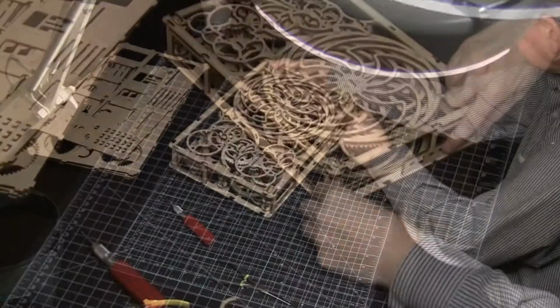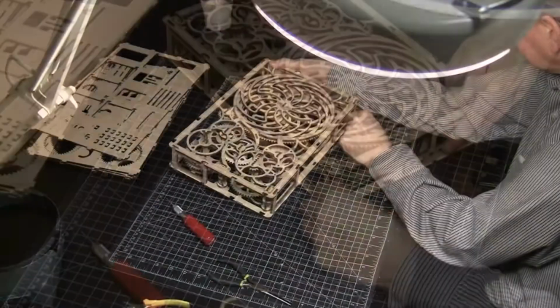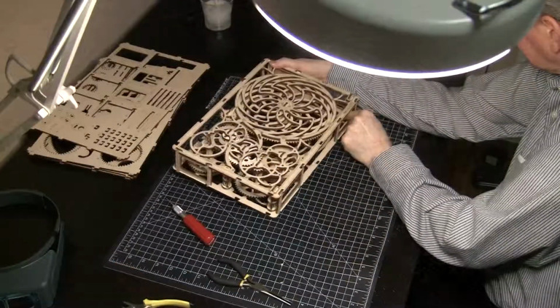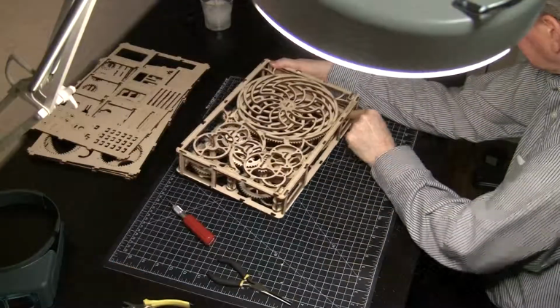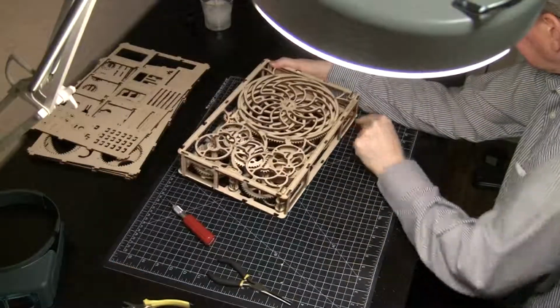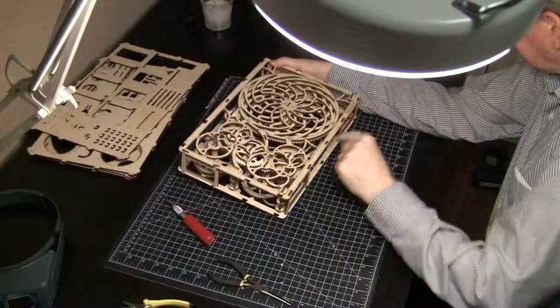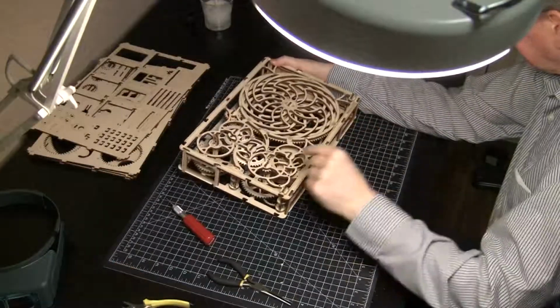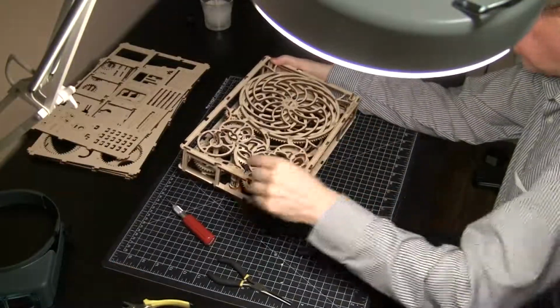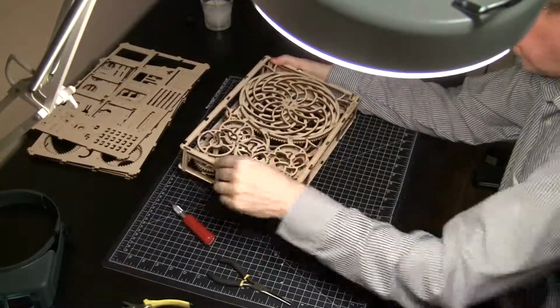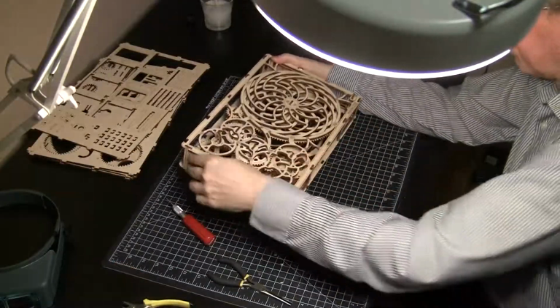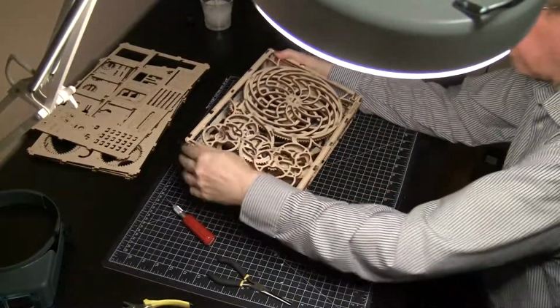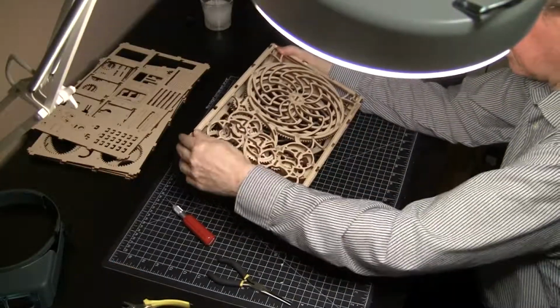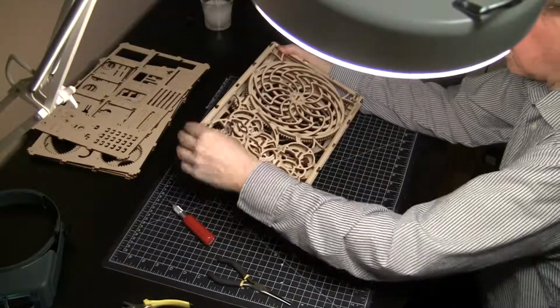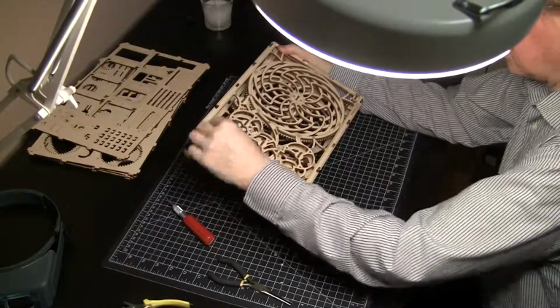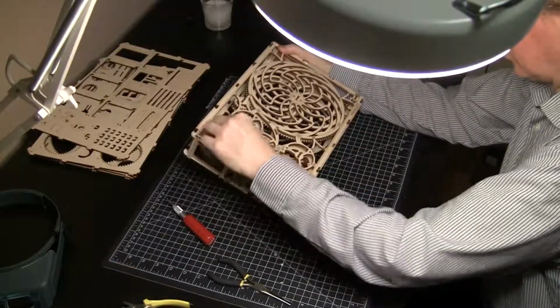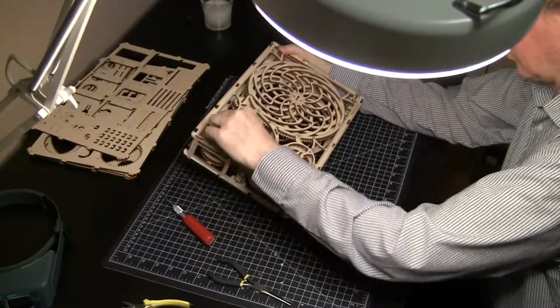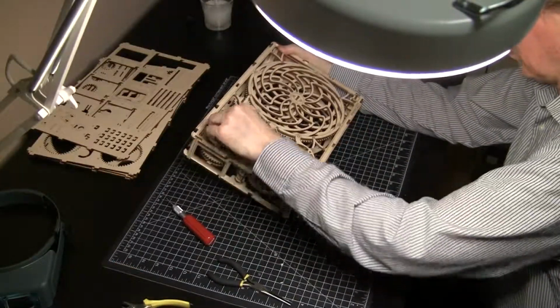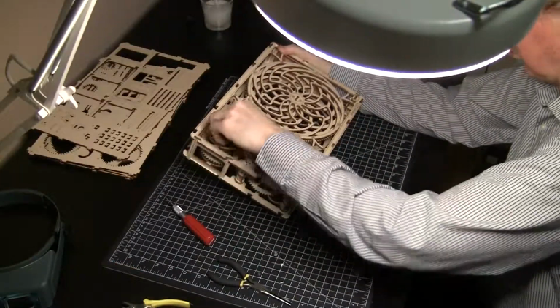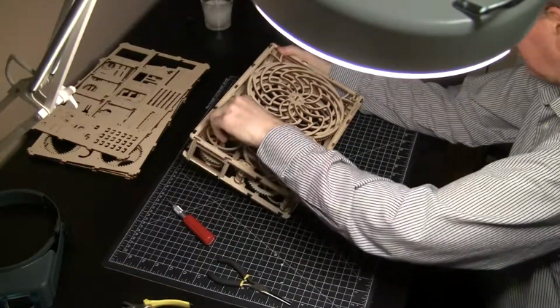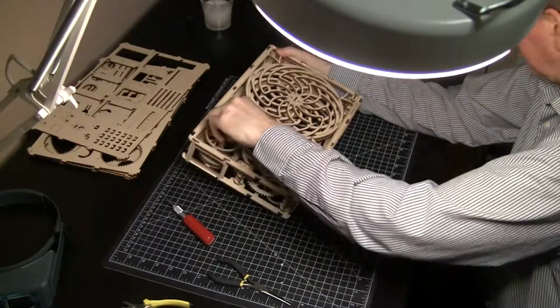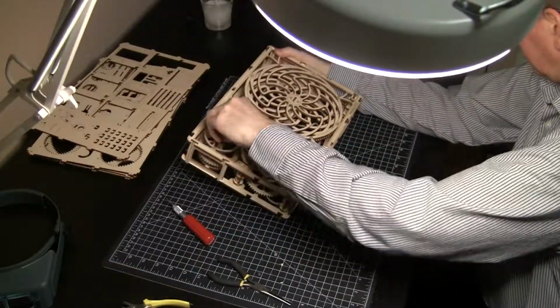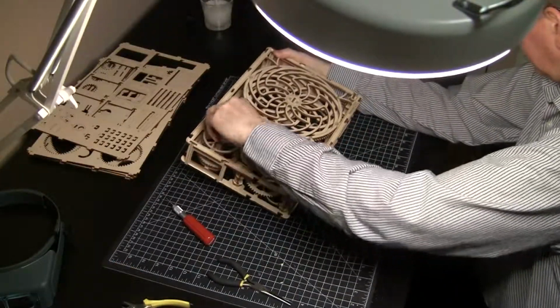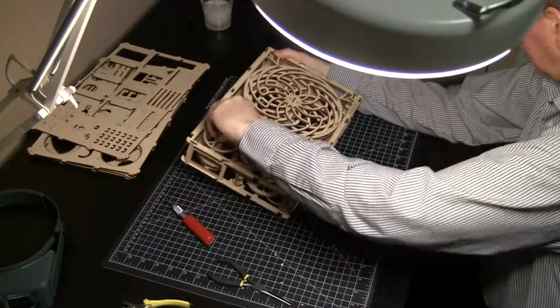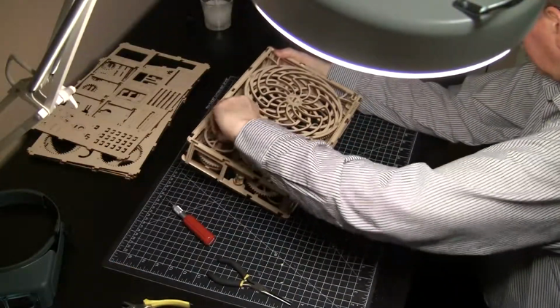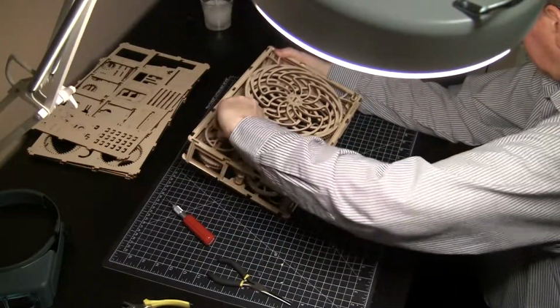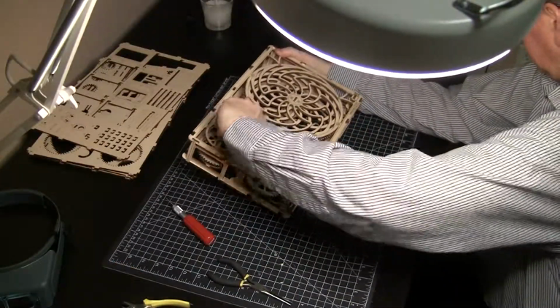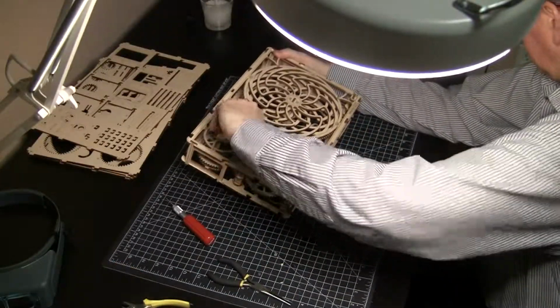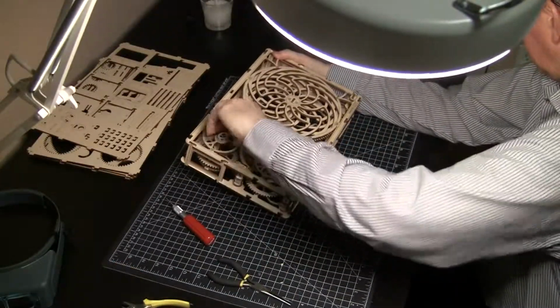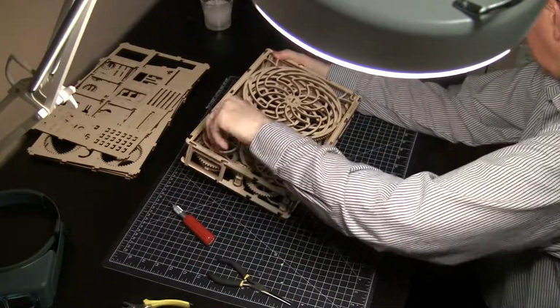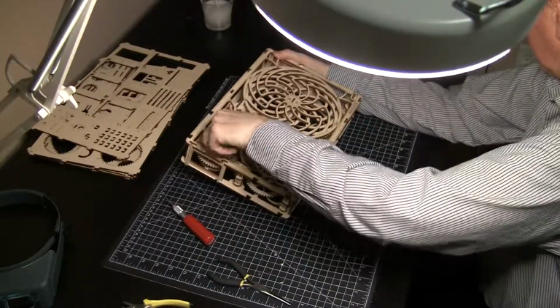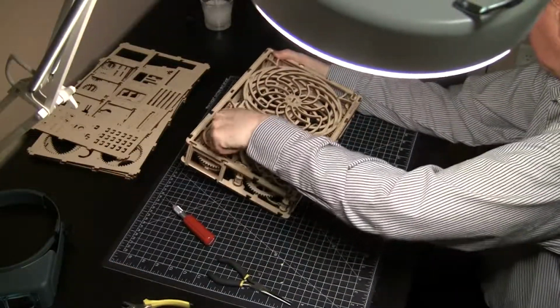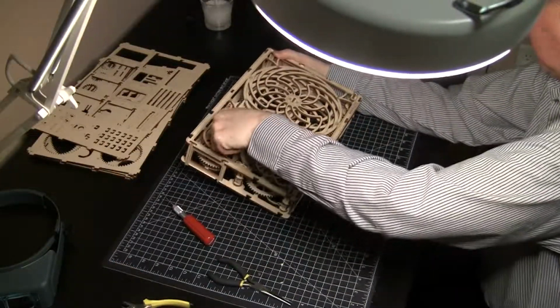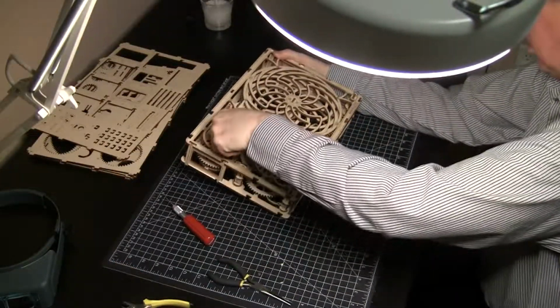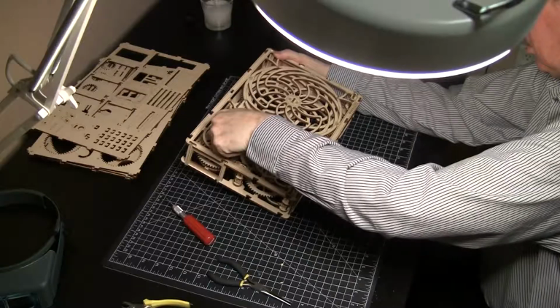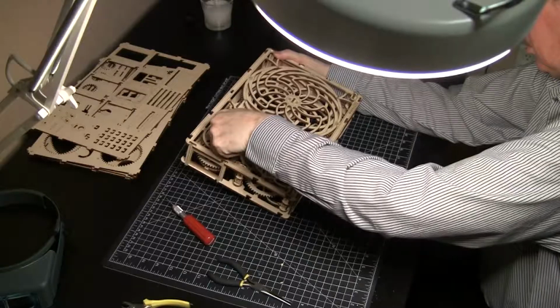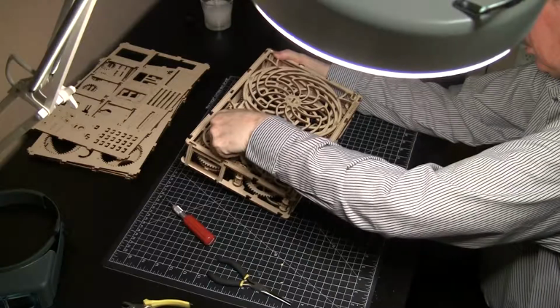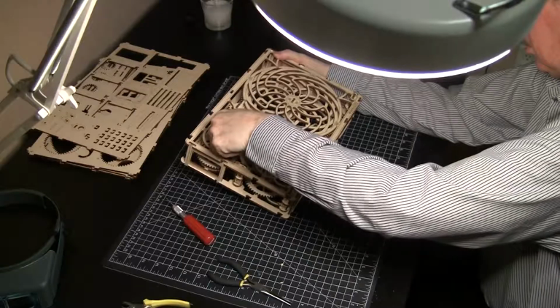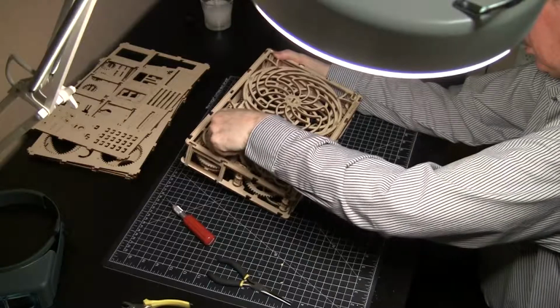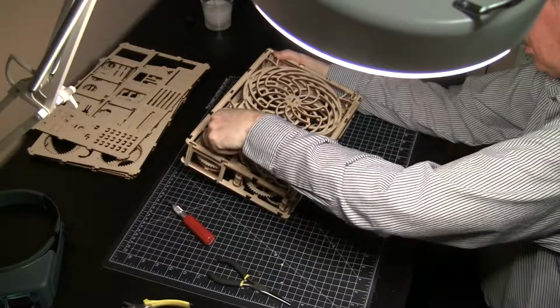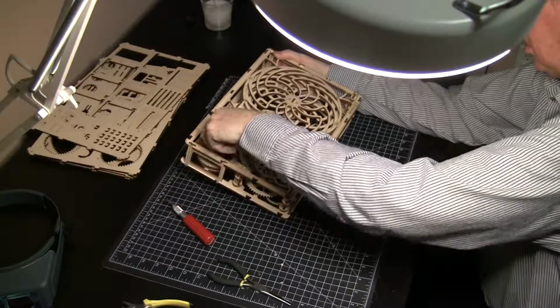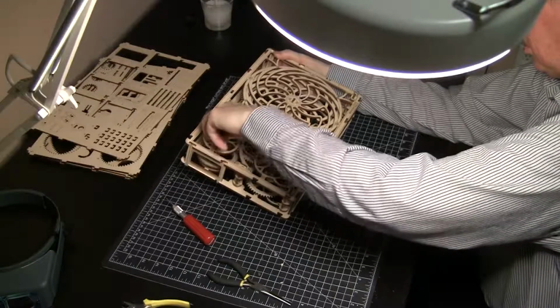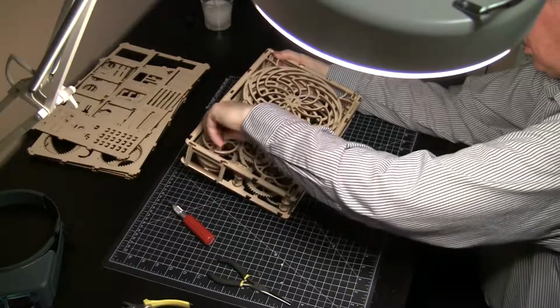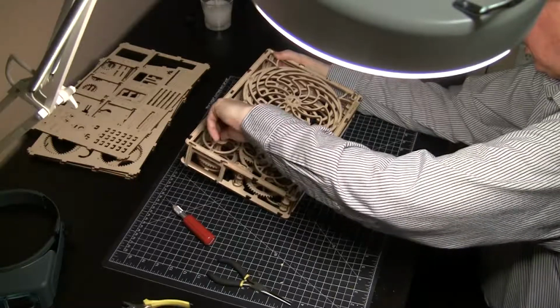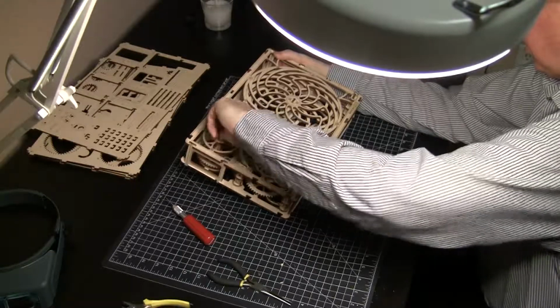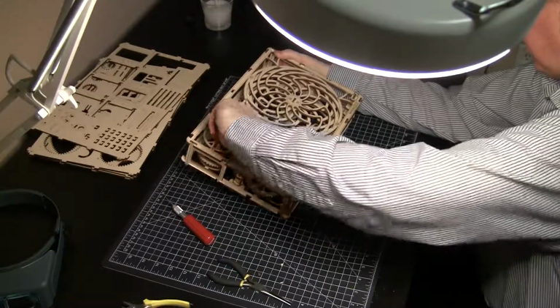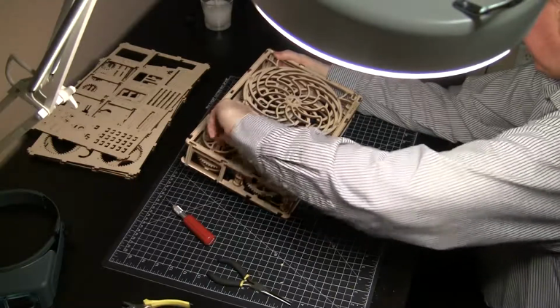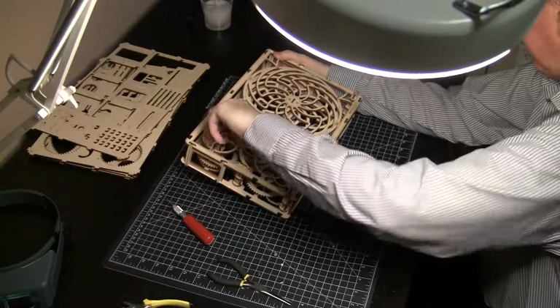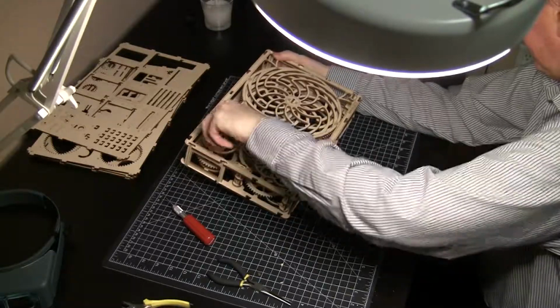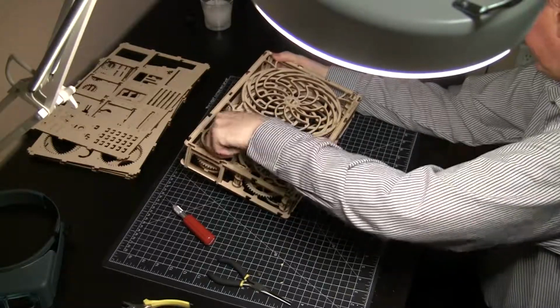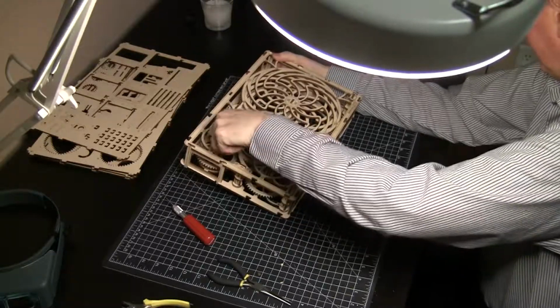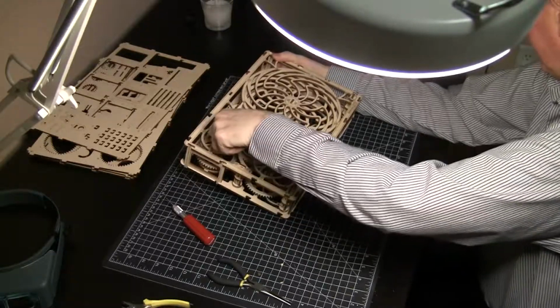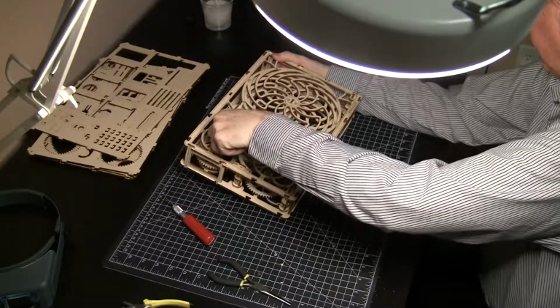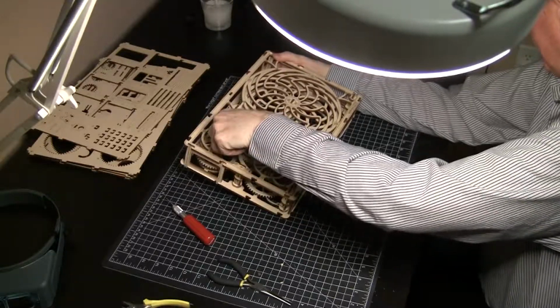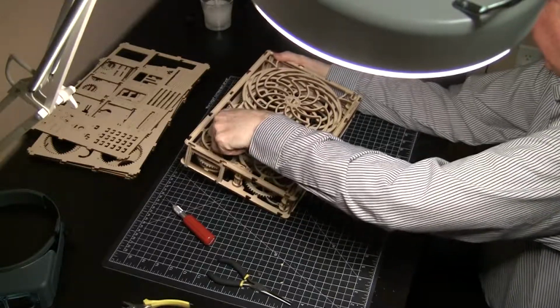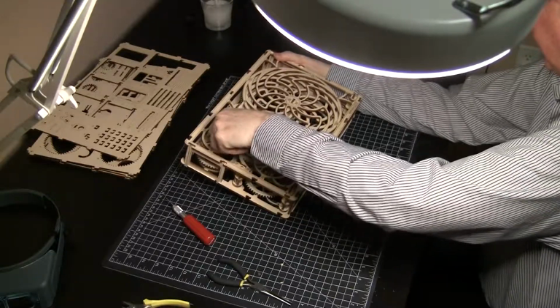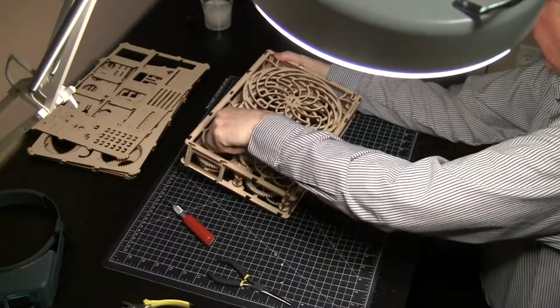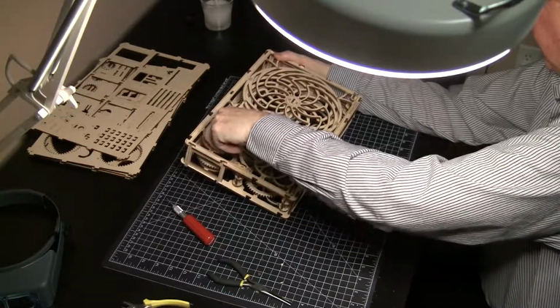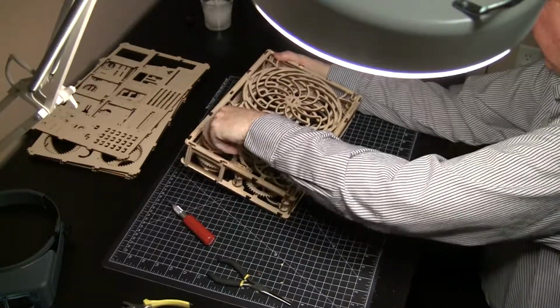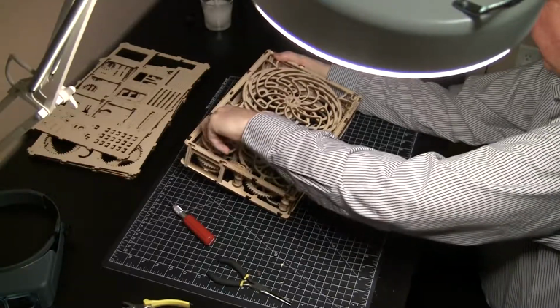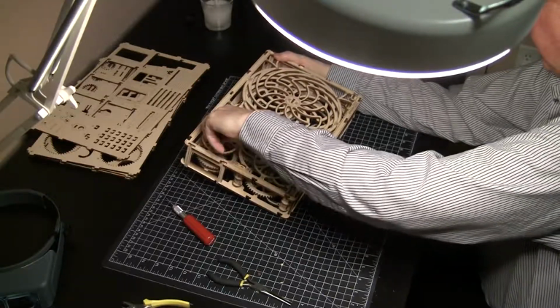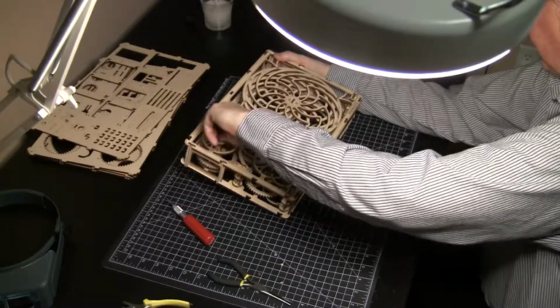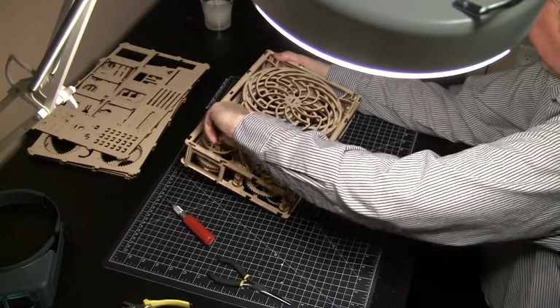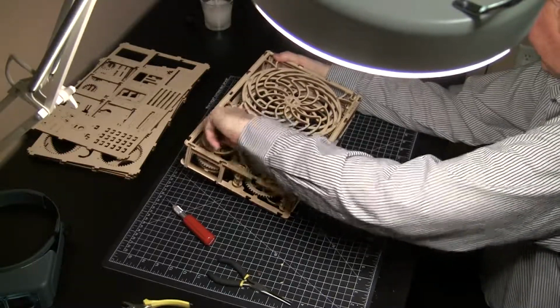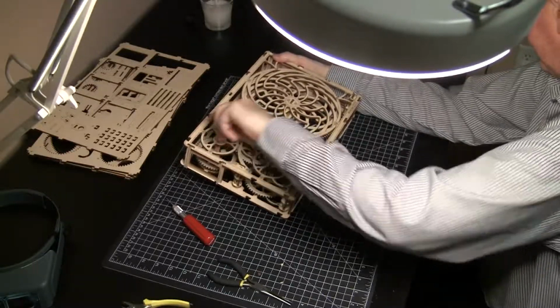Now test the full gear train. Turn the knob clockwise several times — it should start turning as soon as there is some tension in the string.